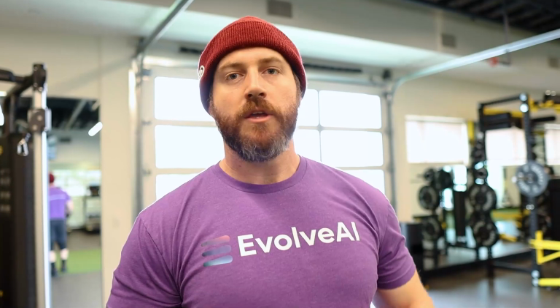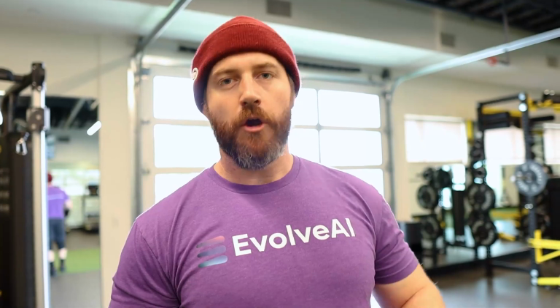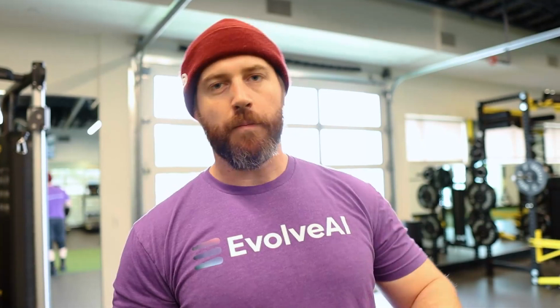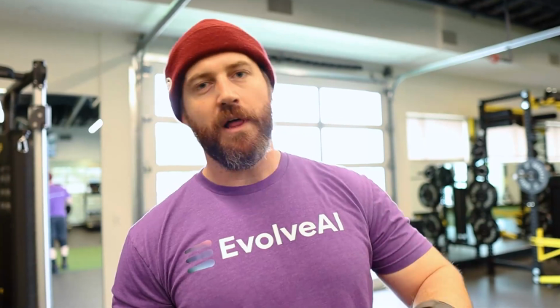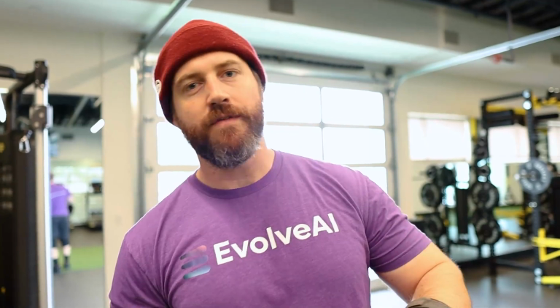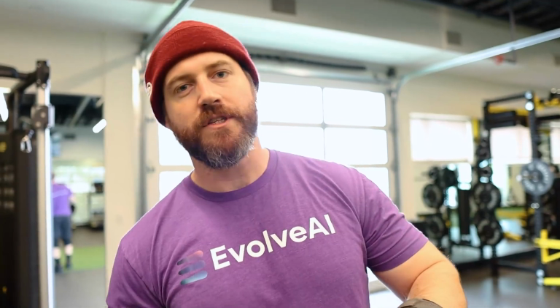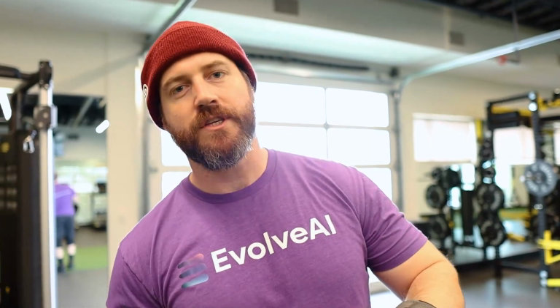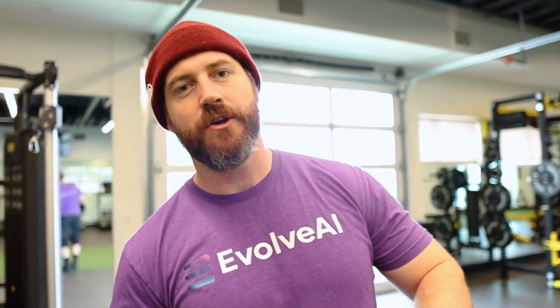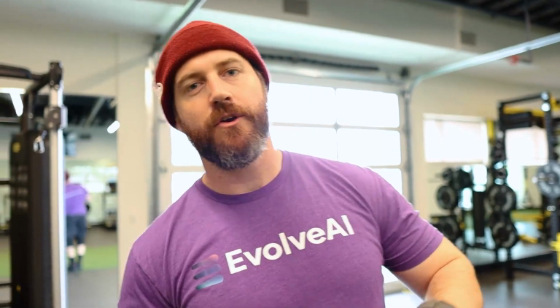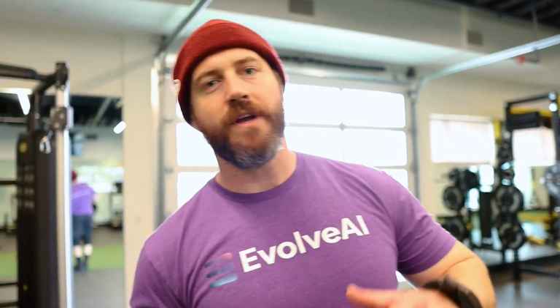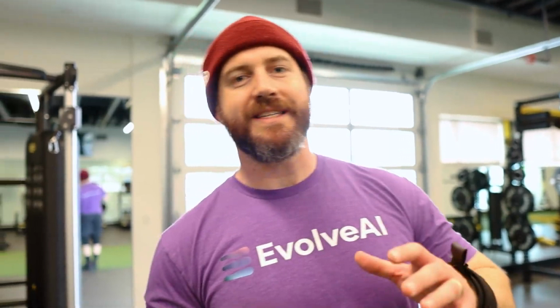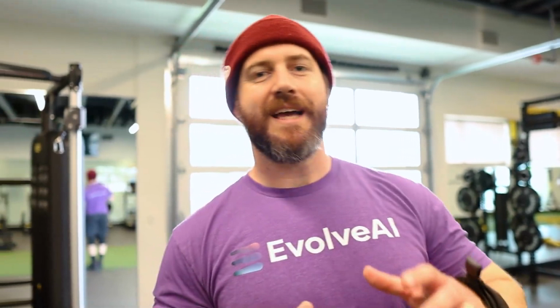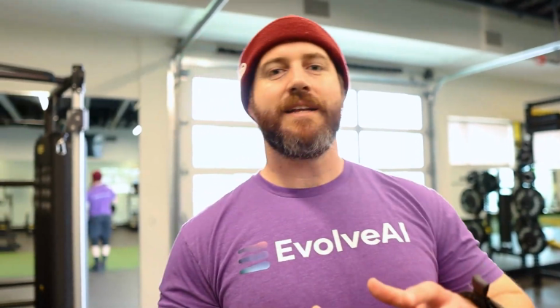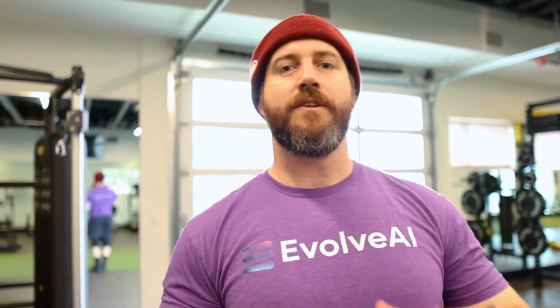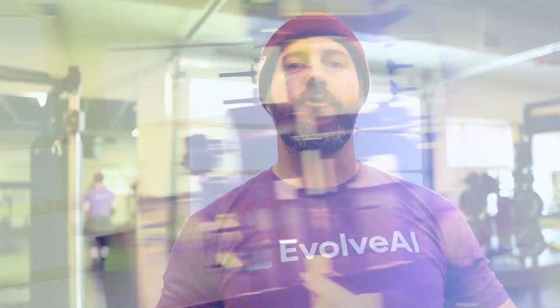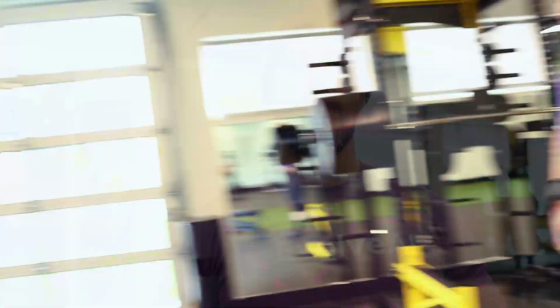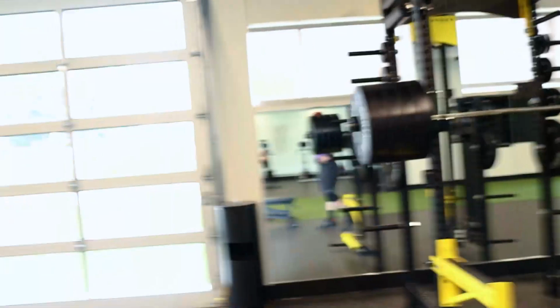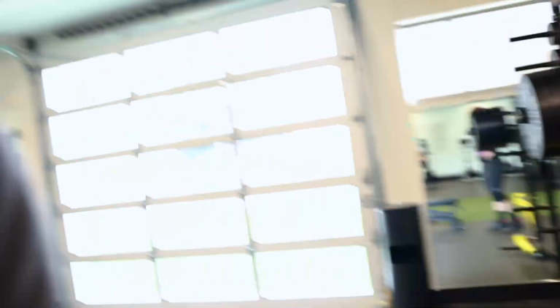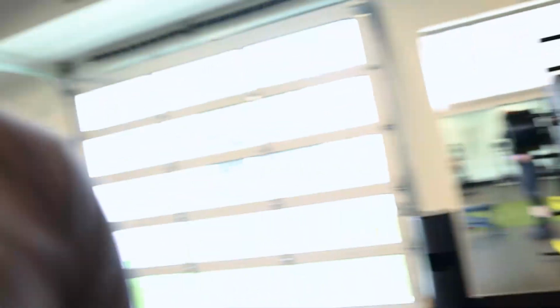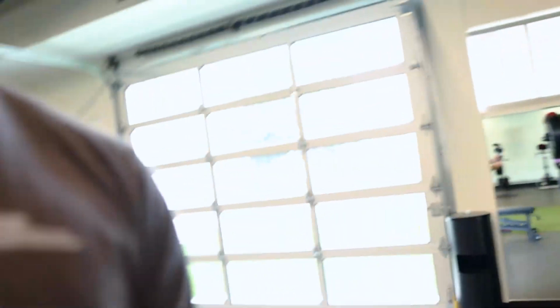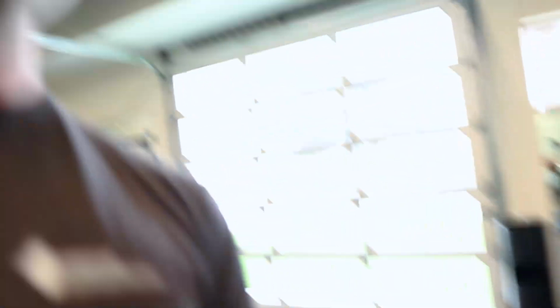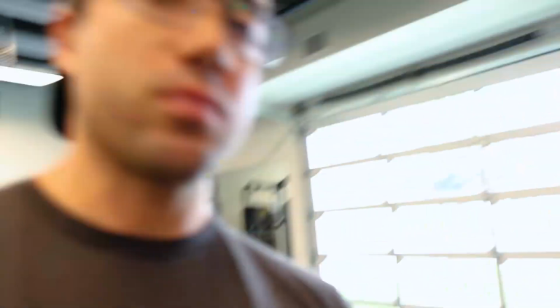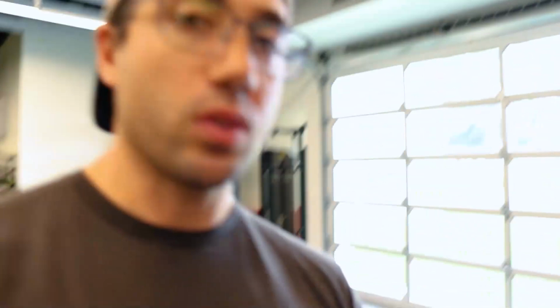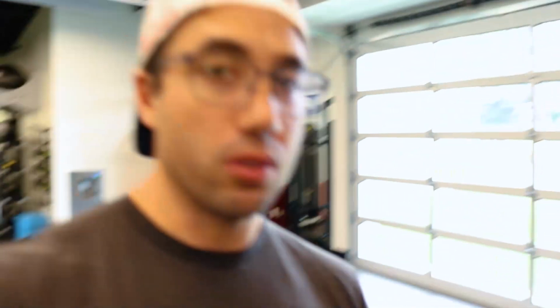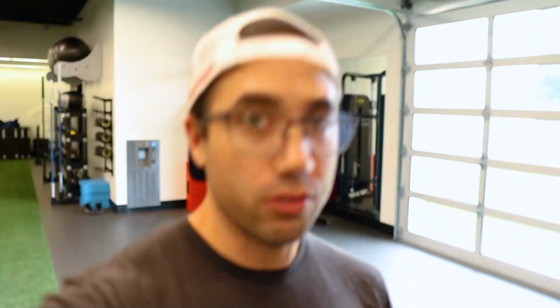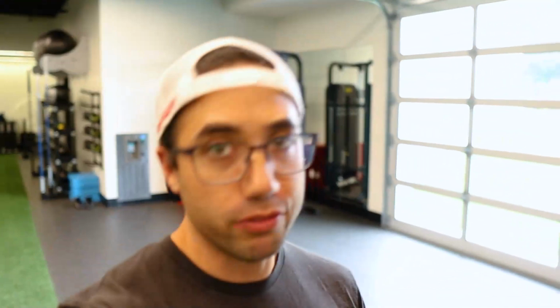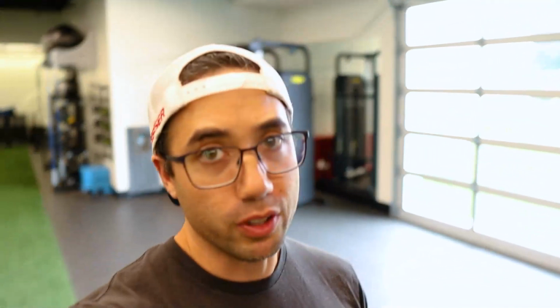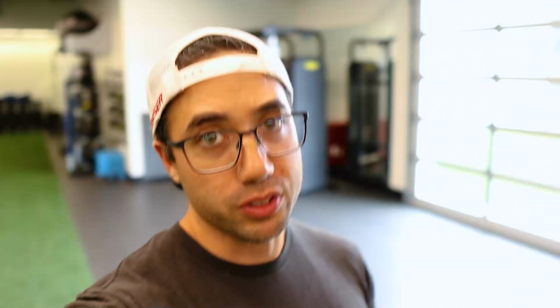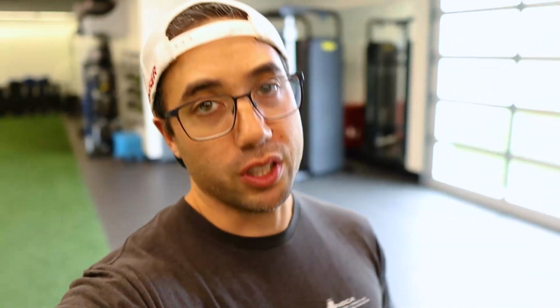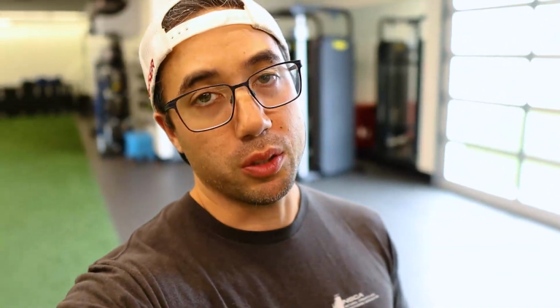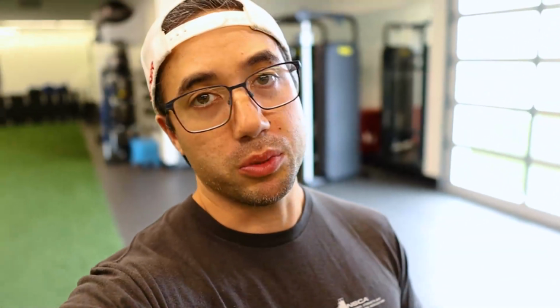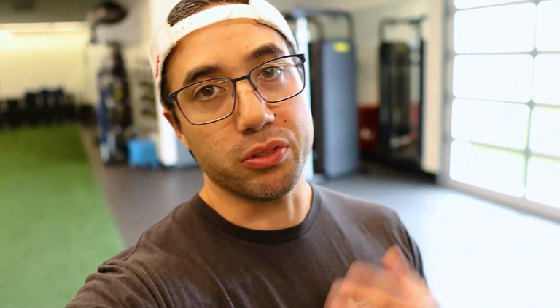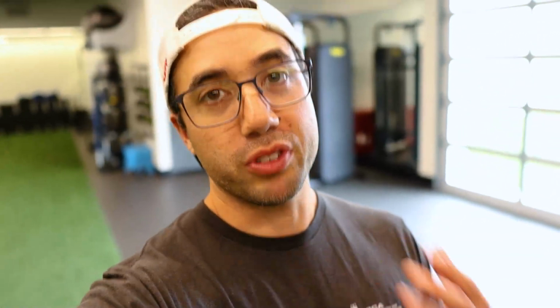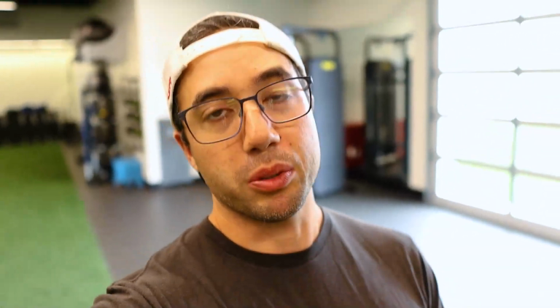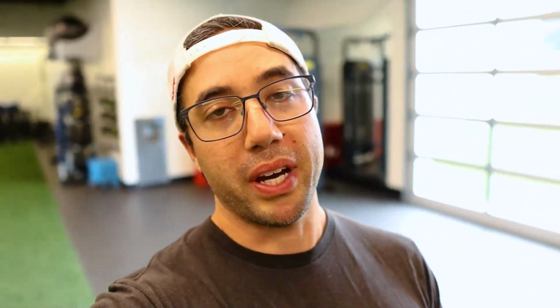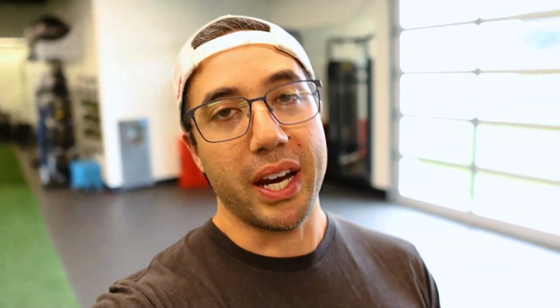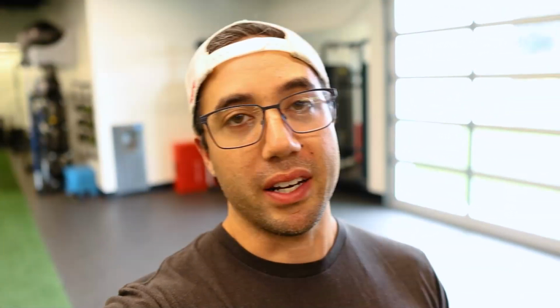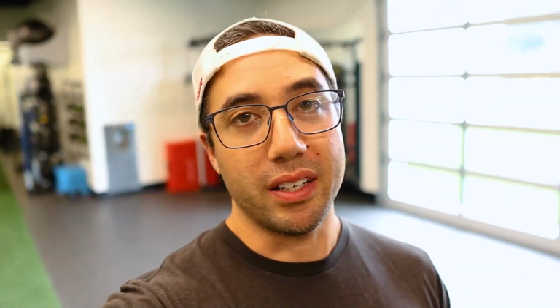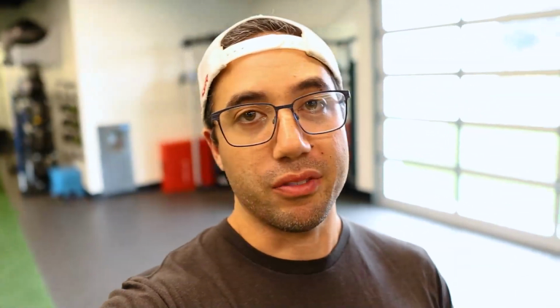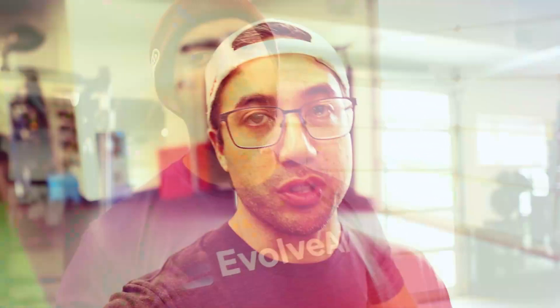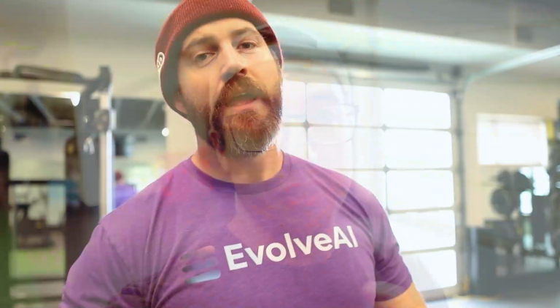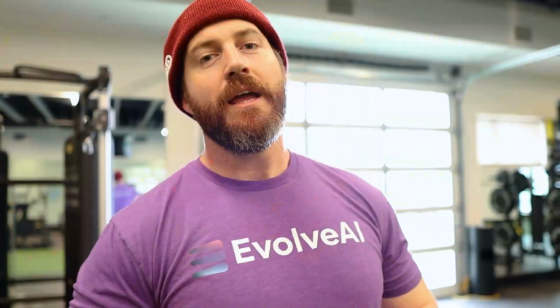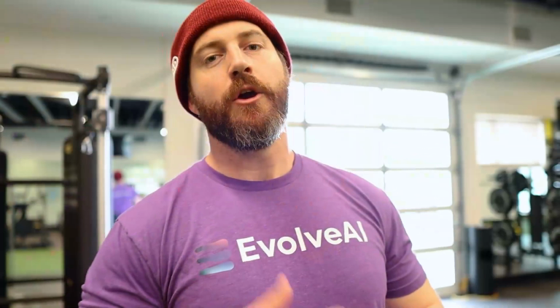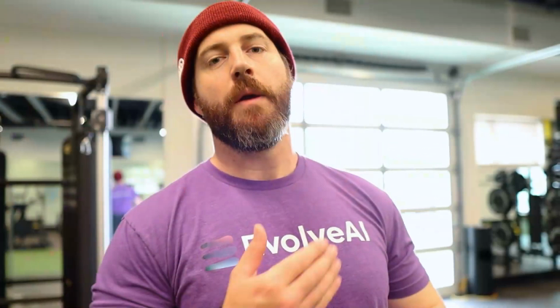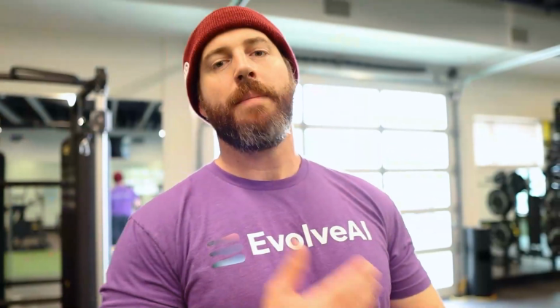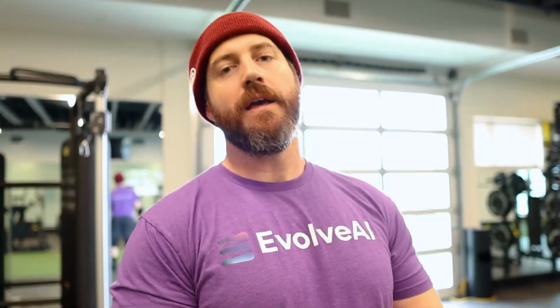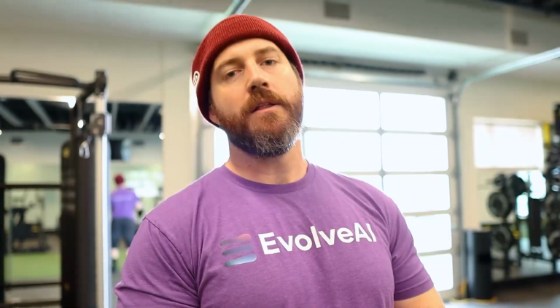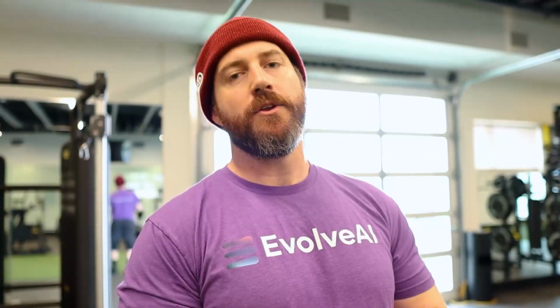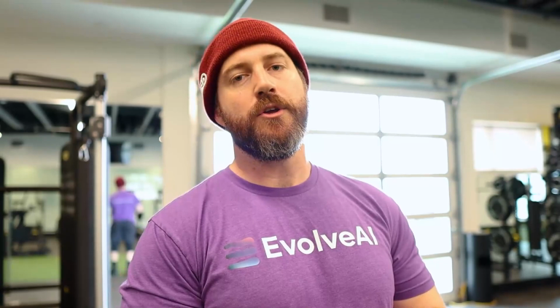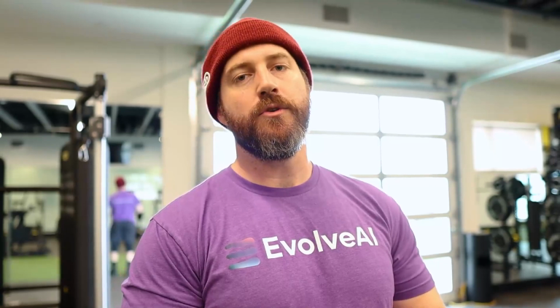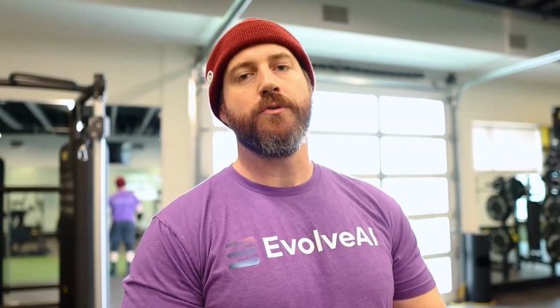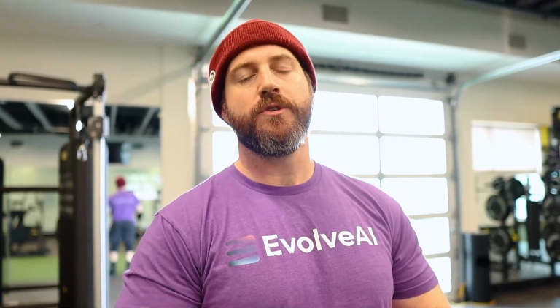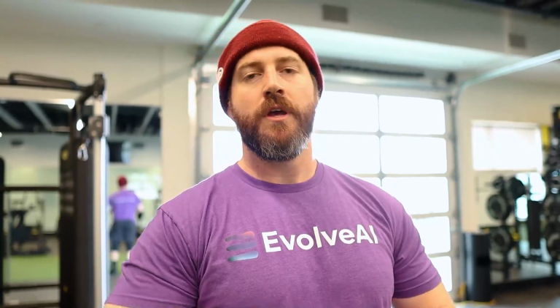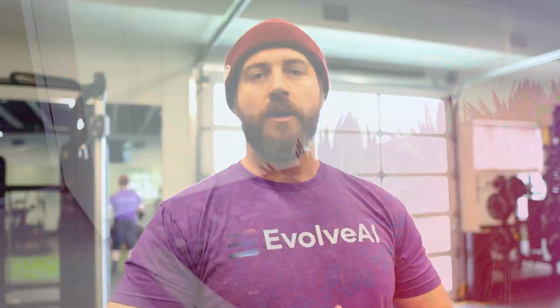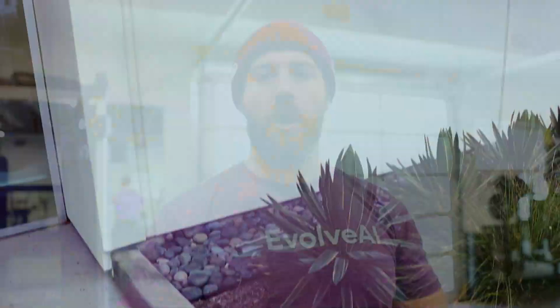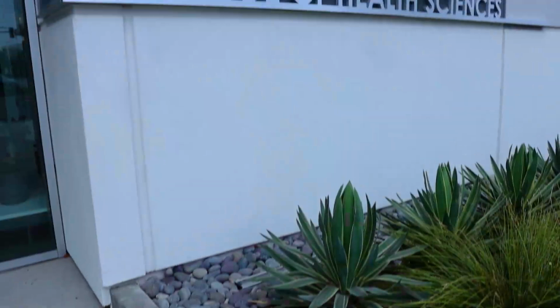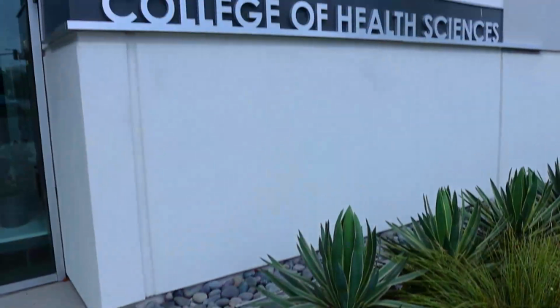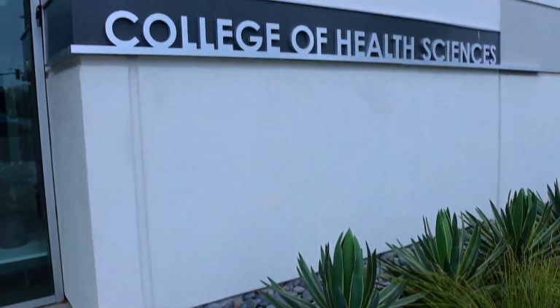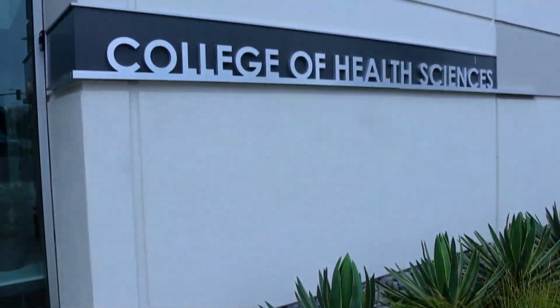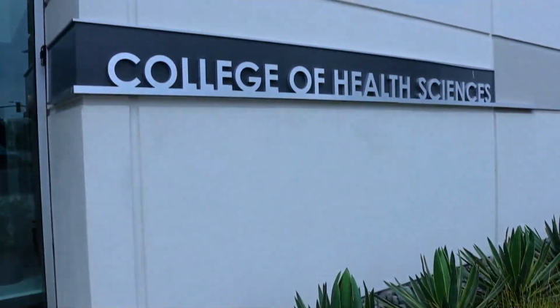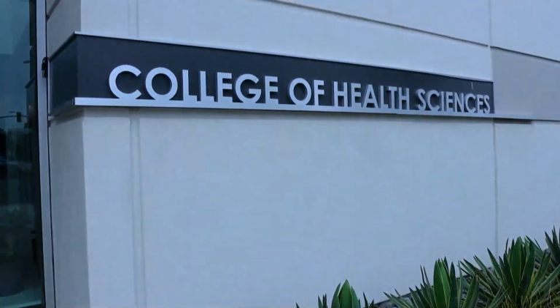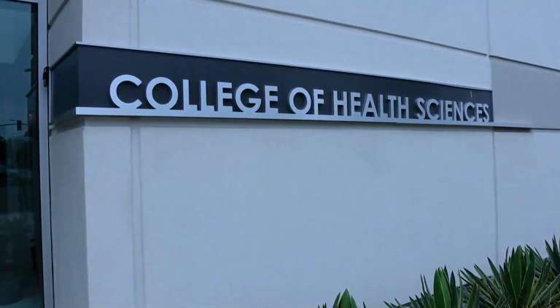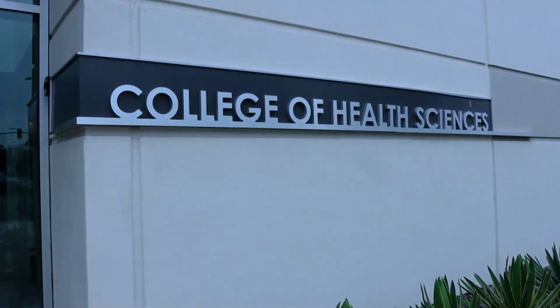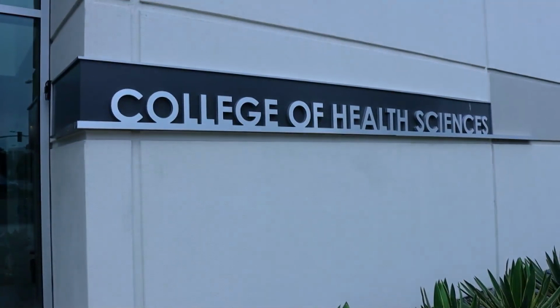Garrett Blevins here, excited to train again with Dr. Jacob Gooden, who is behind the camera here at PLNU's College for Health Sciences.